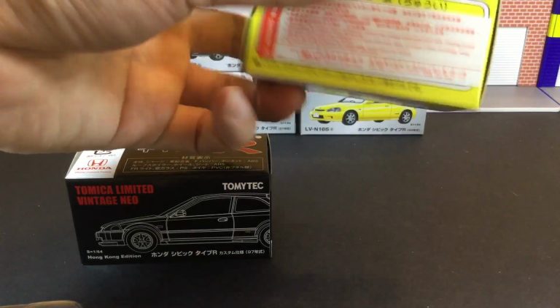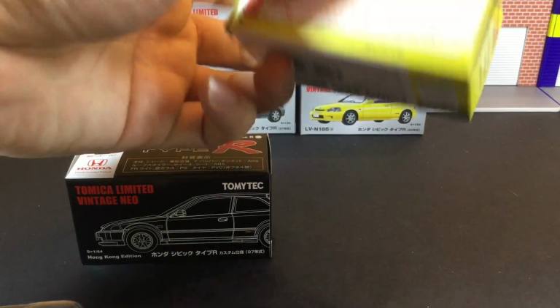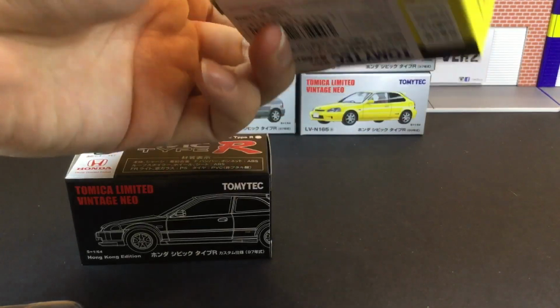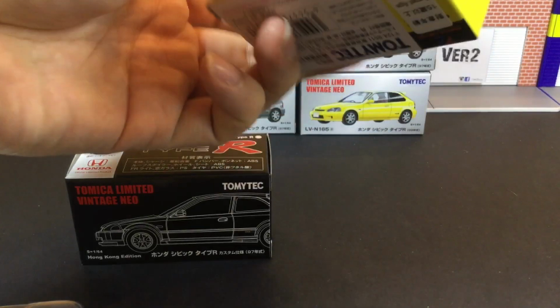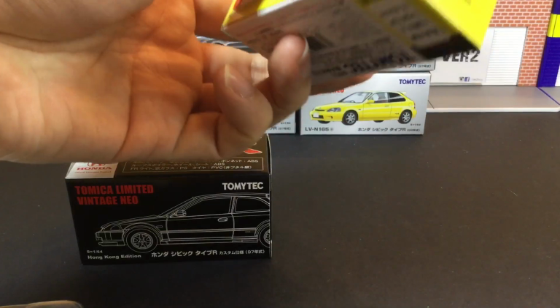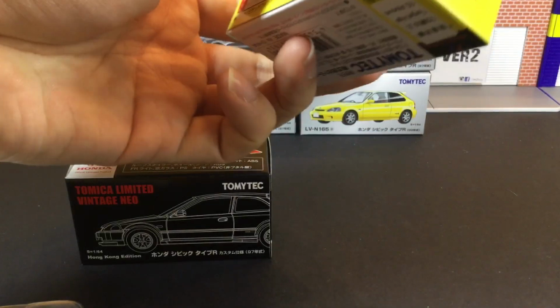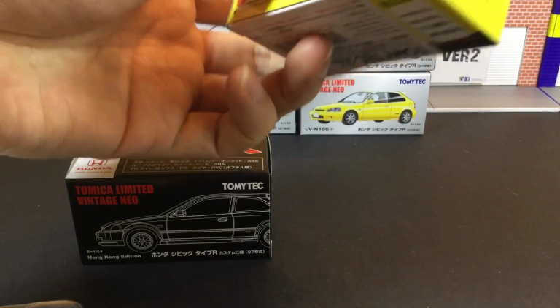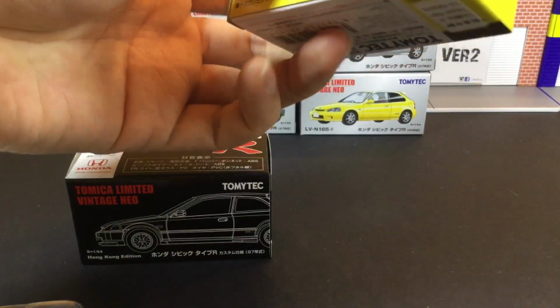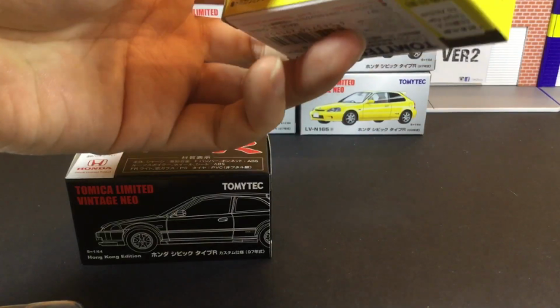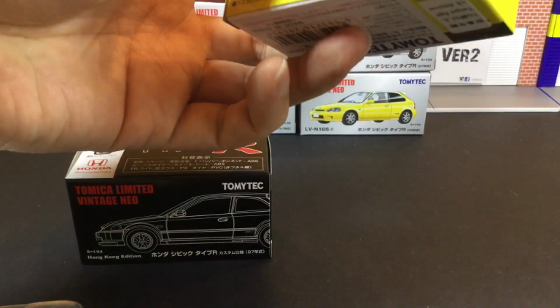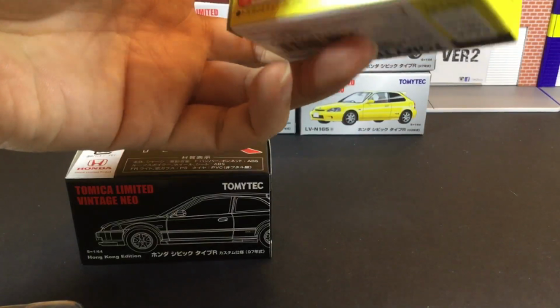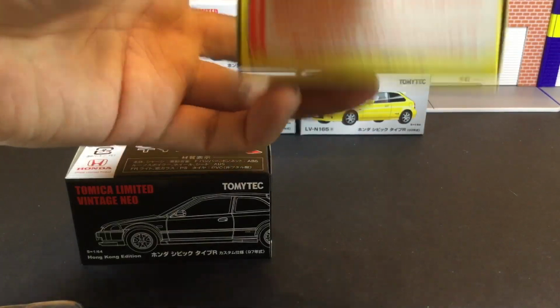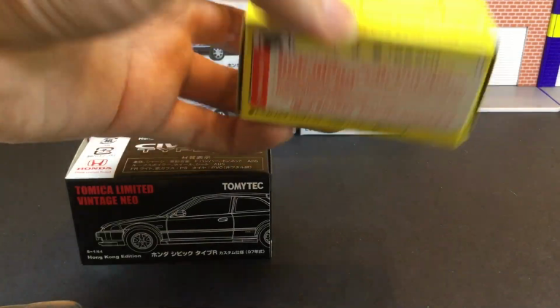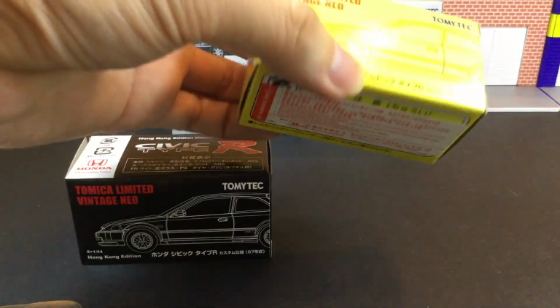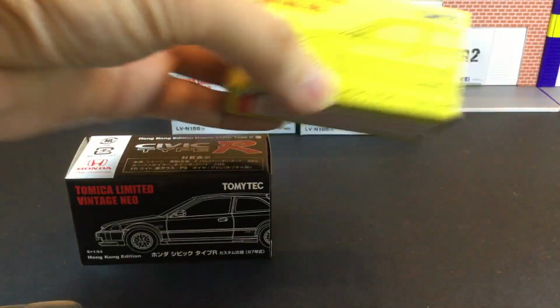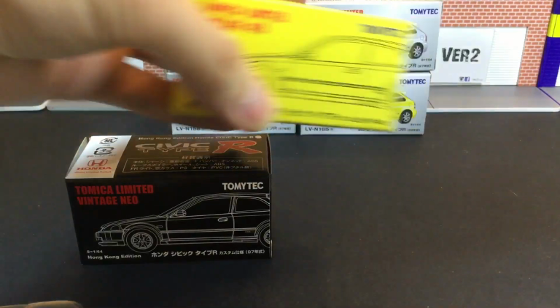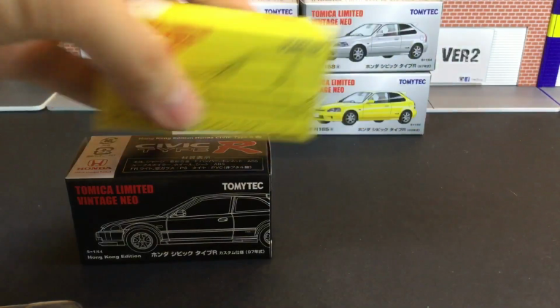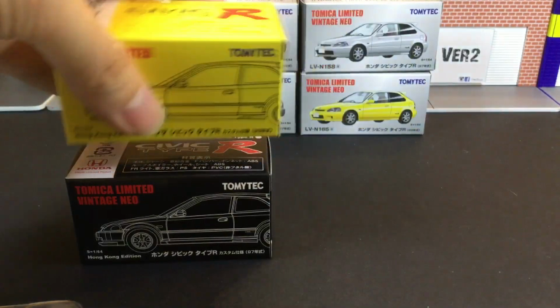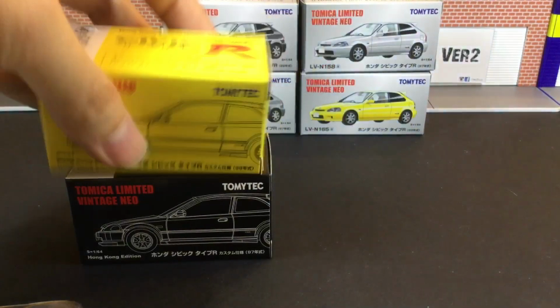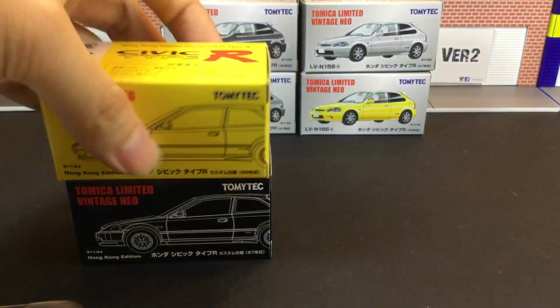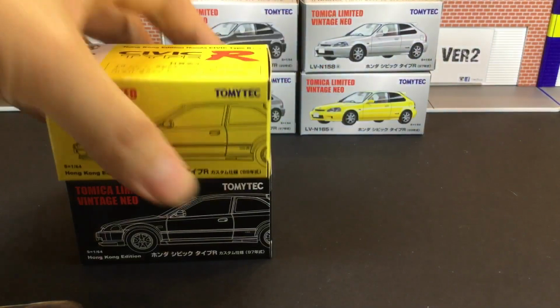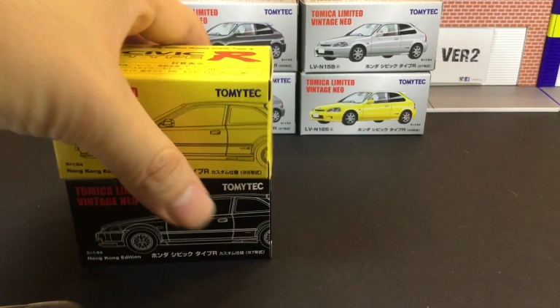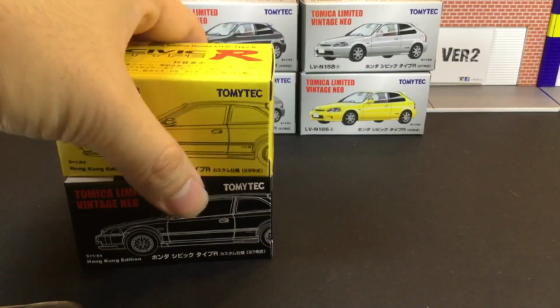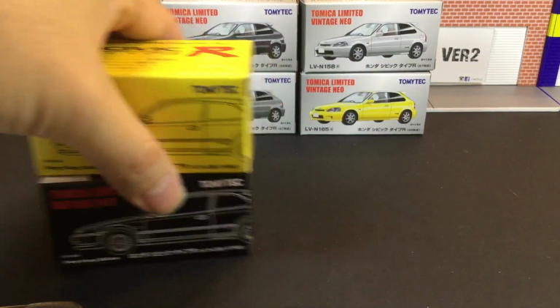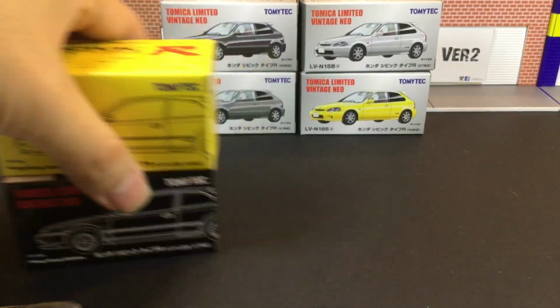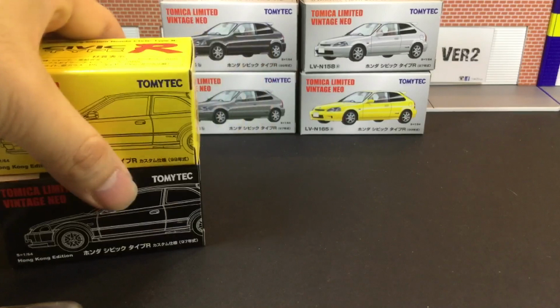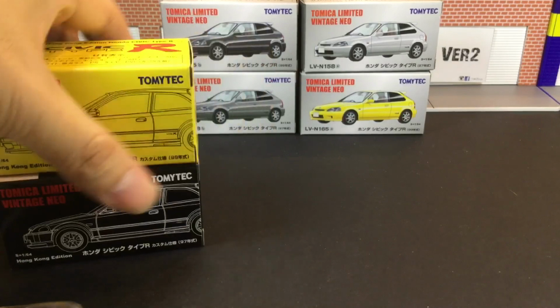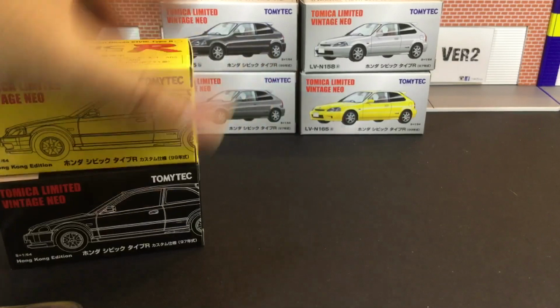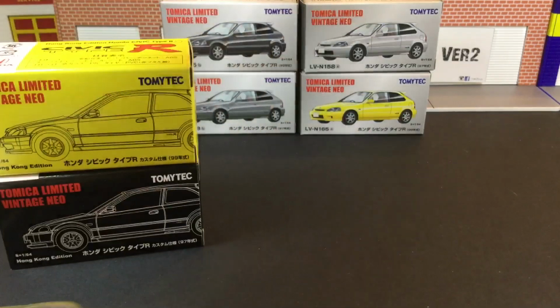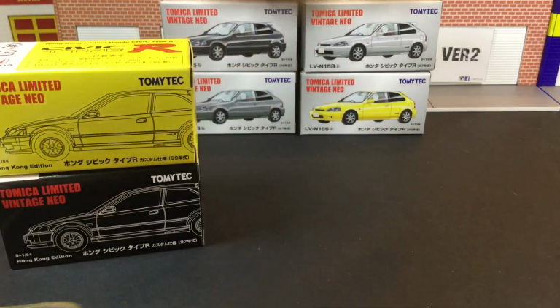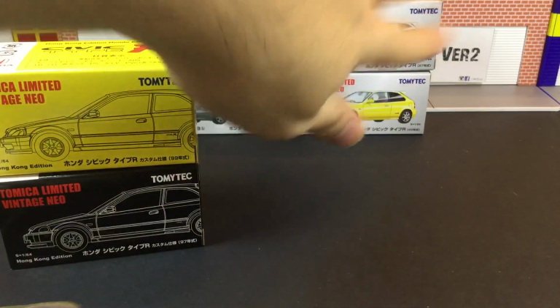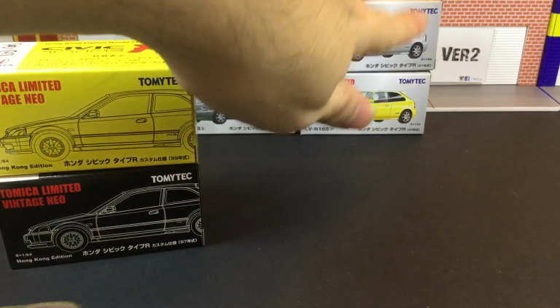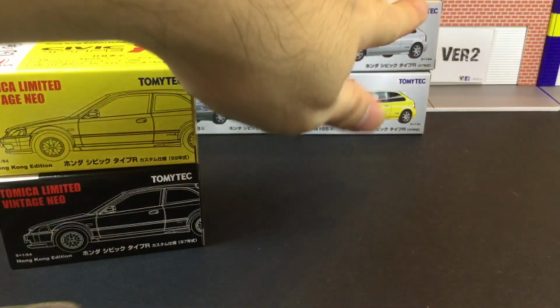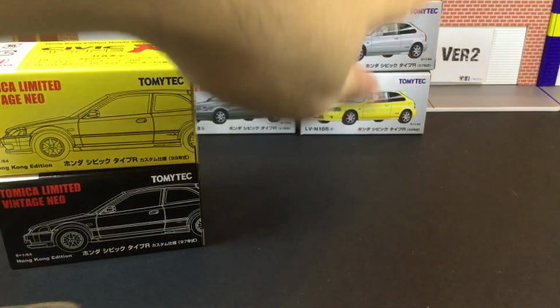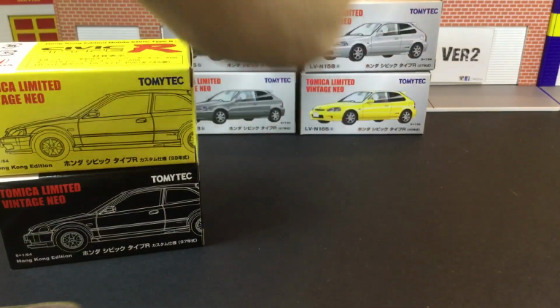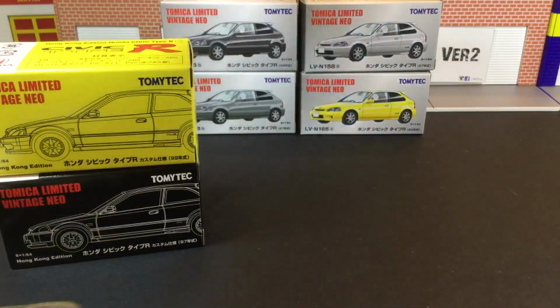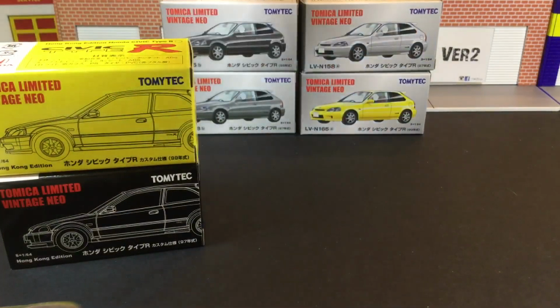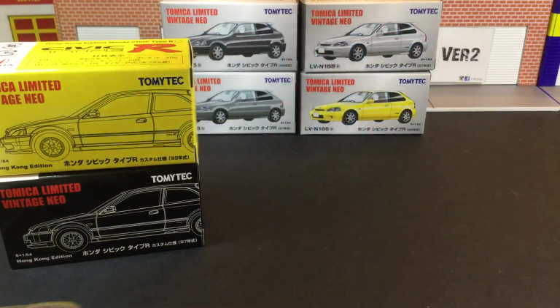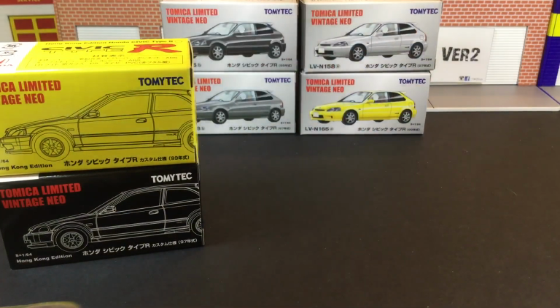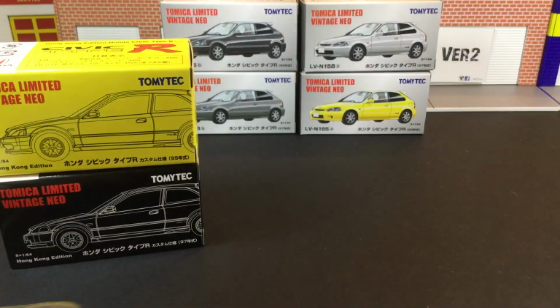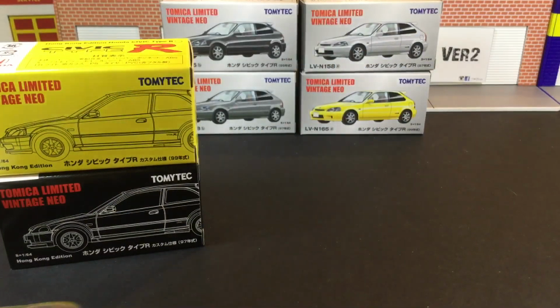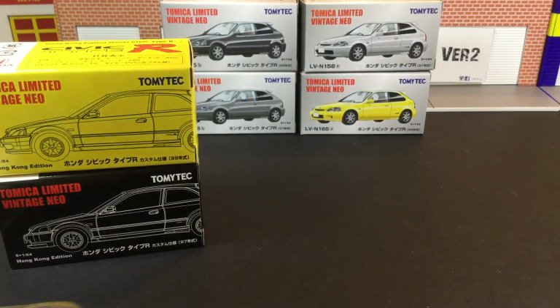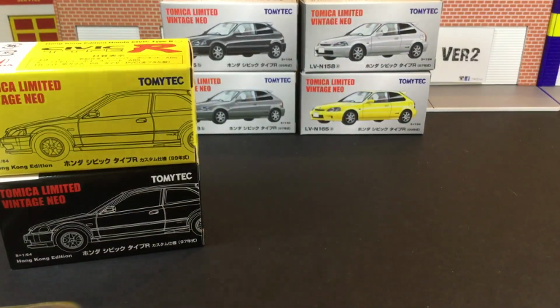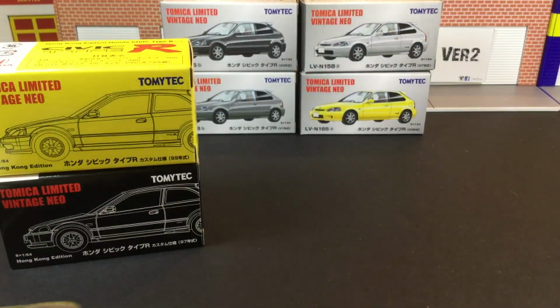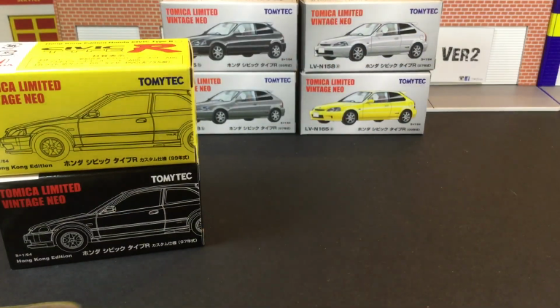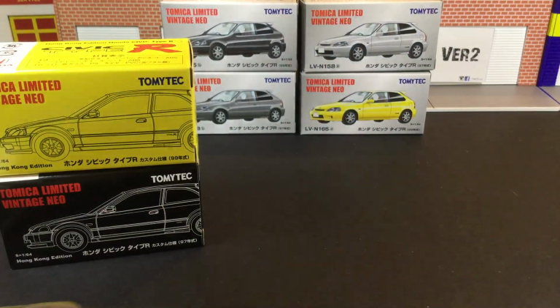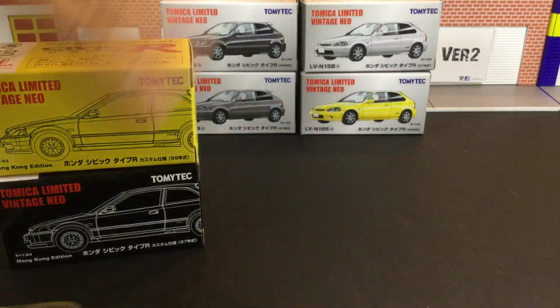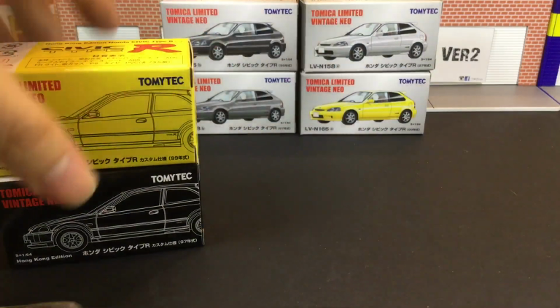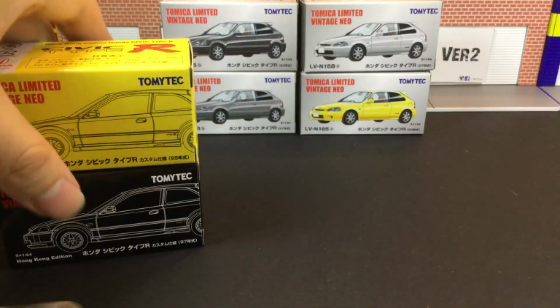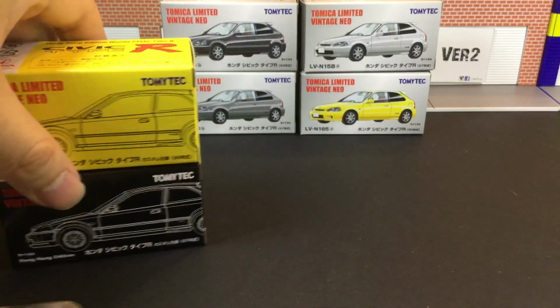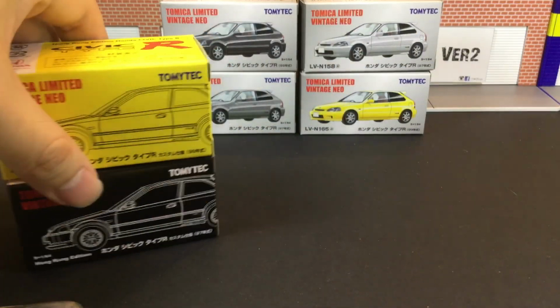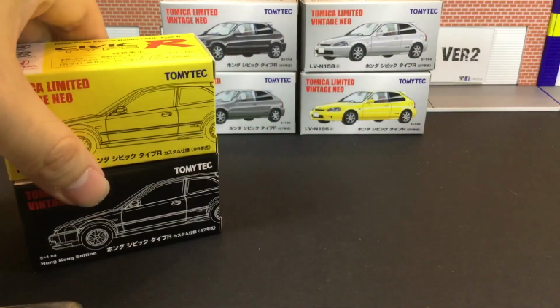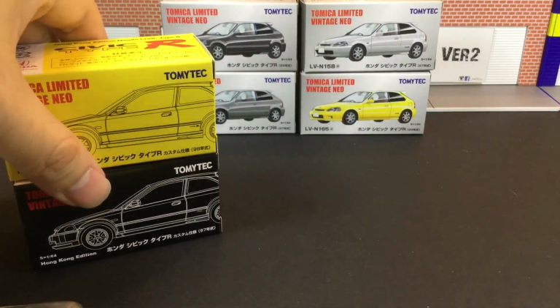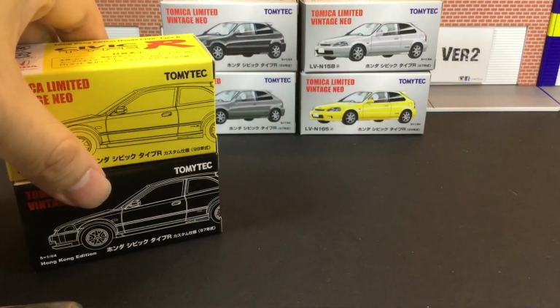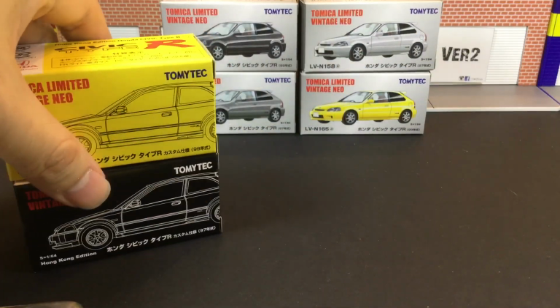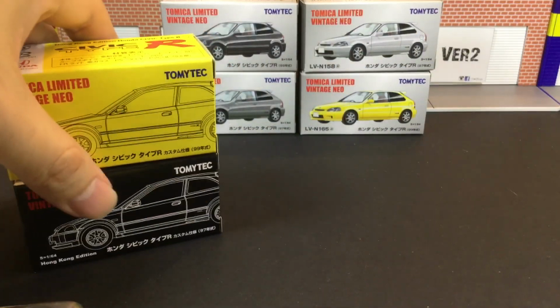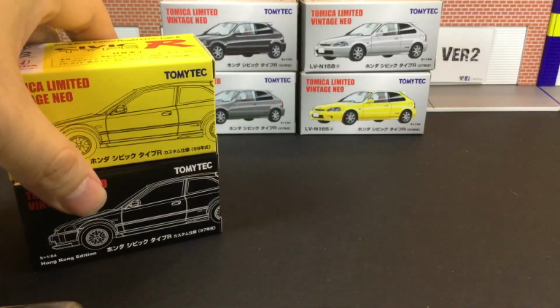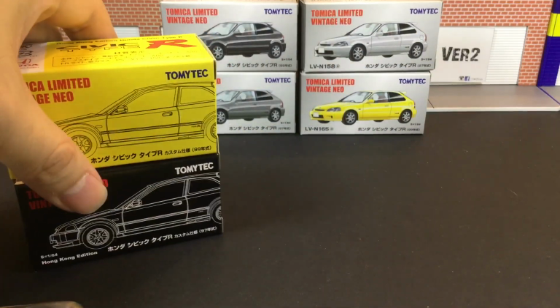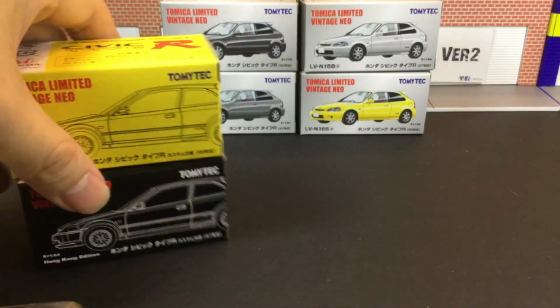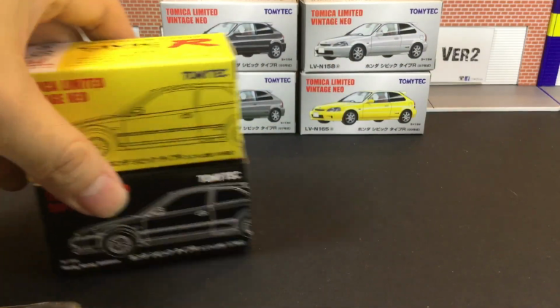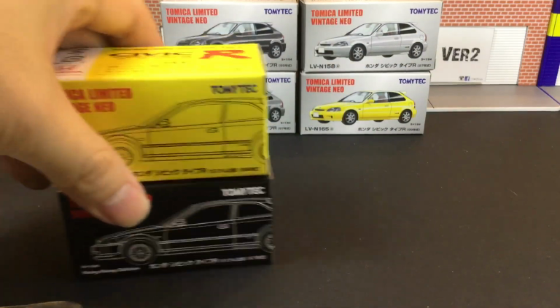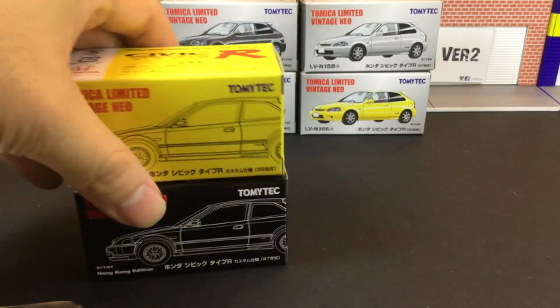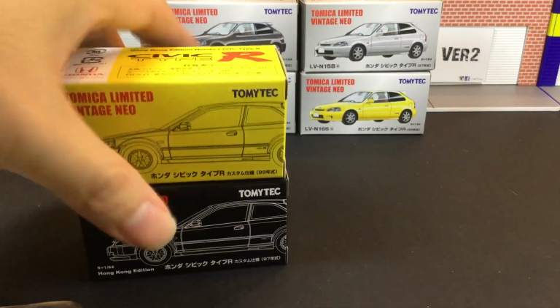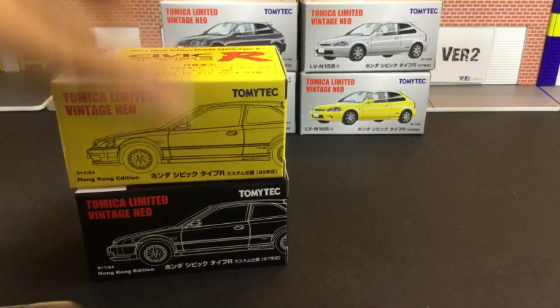I believe it's a one-time only box design — I don't think they will produce the box in this manner again. I believe they will still maintain the traditional look to it.